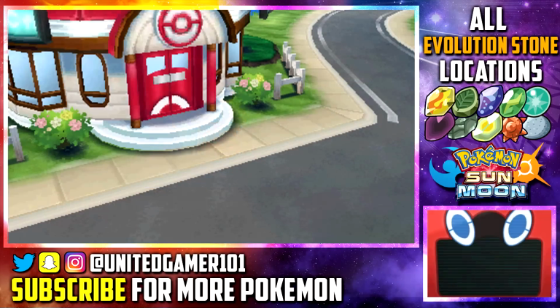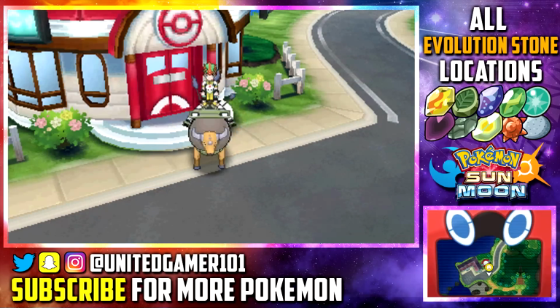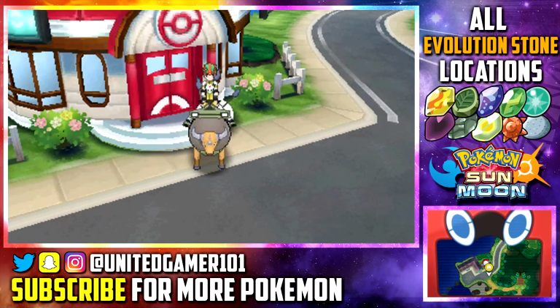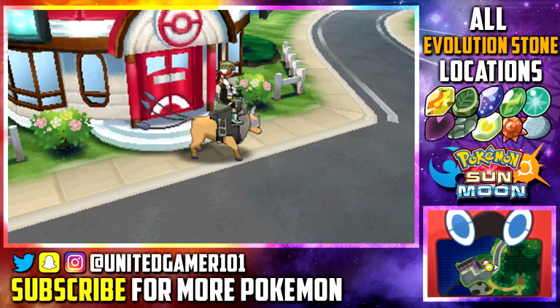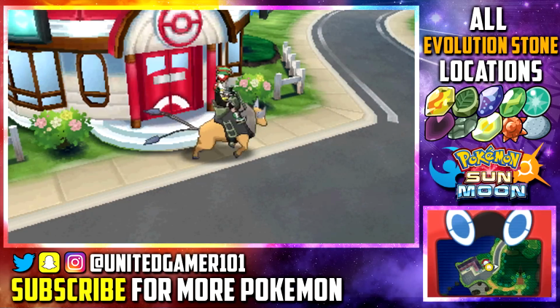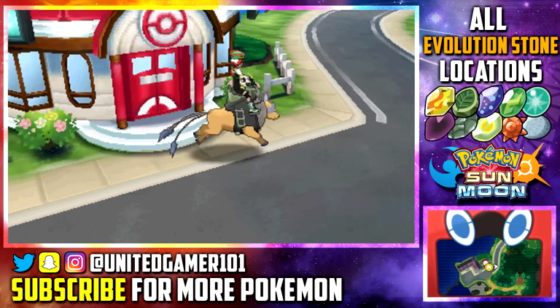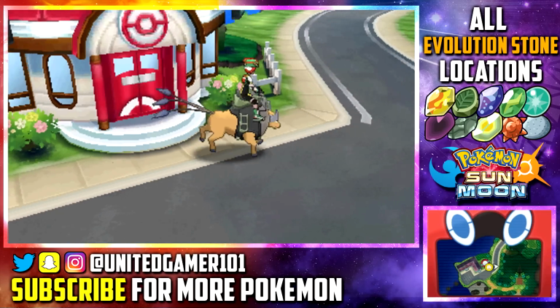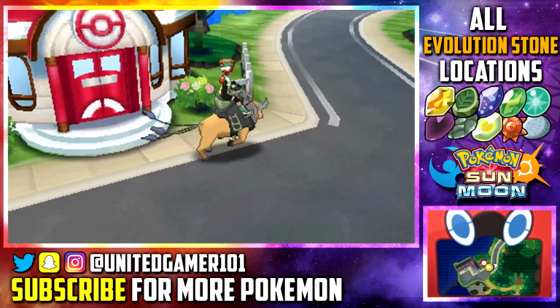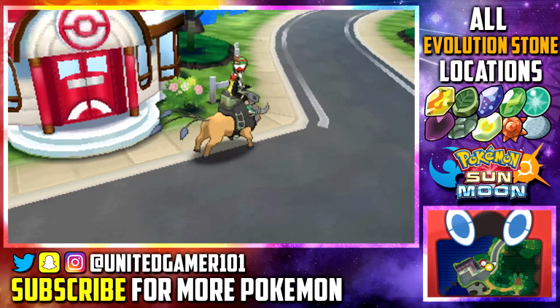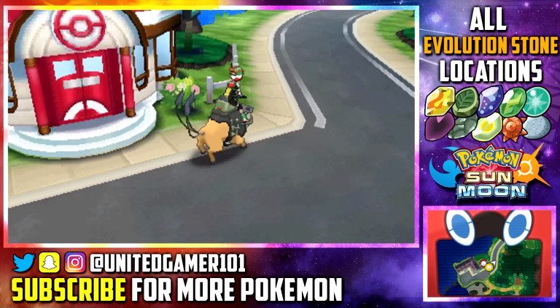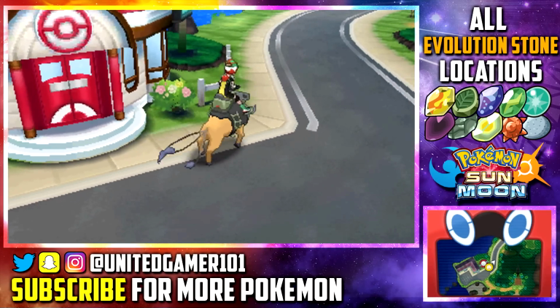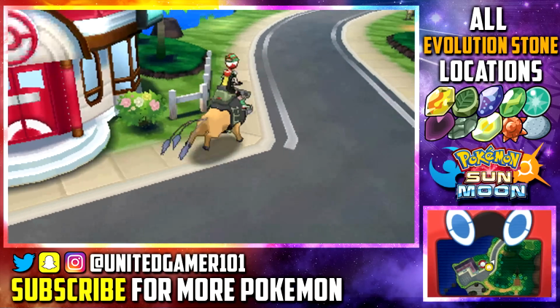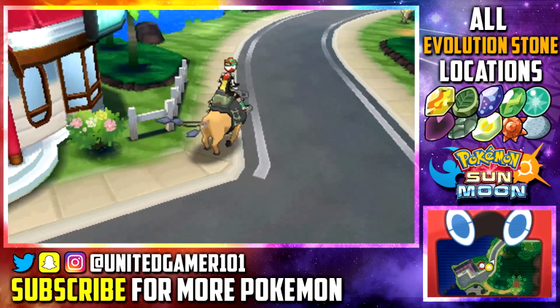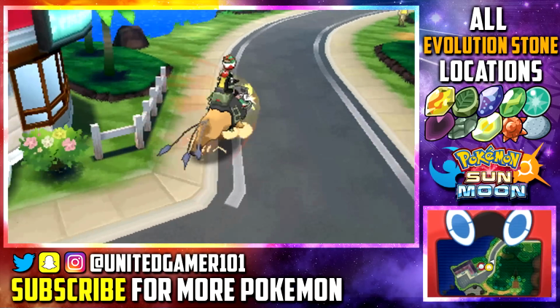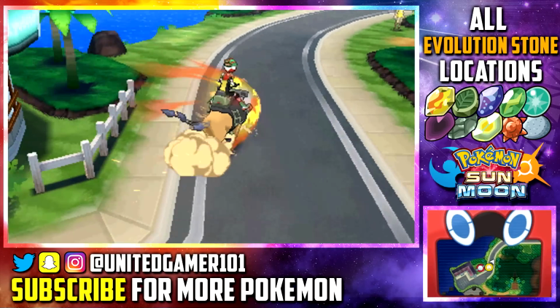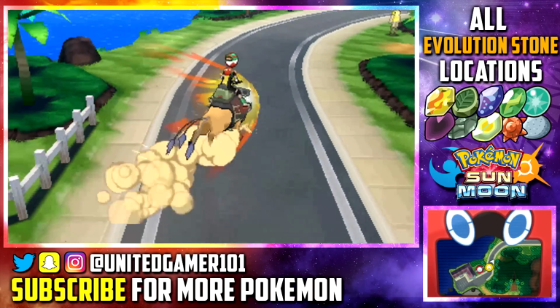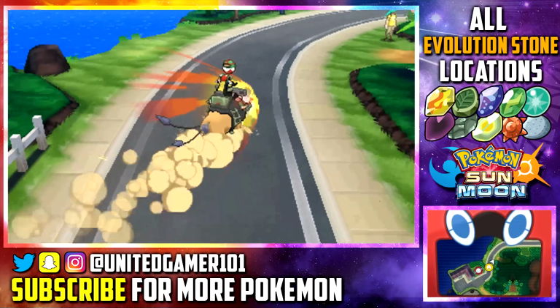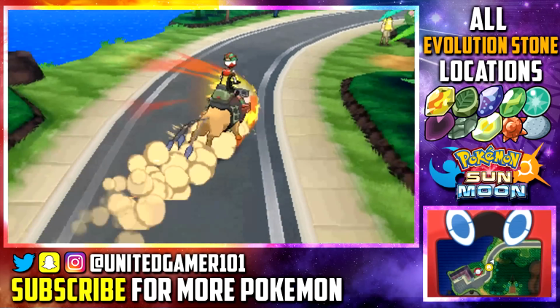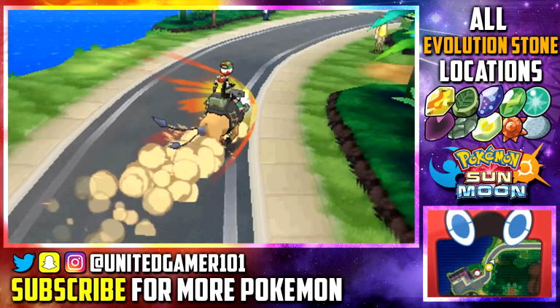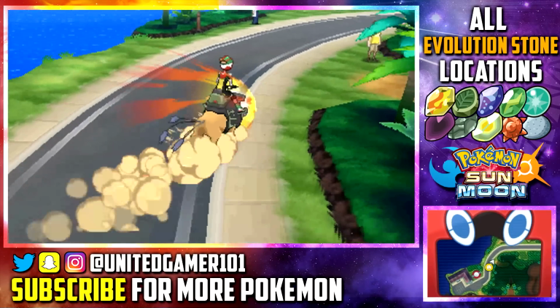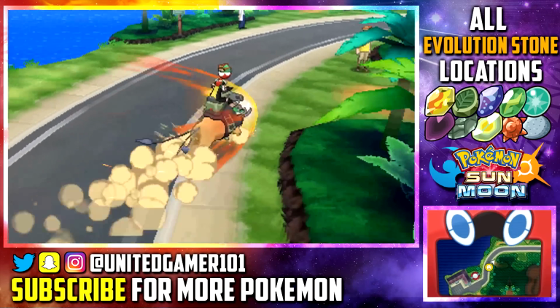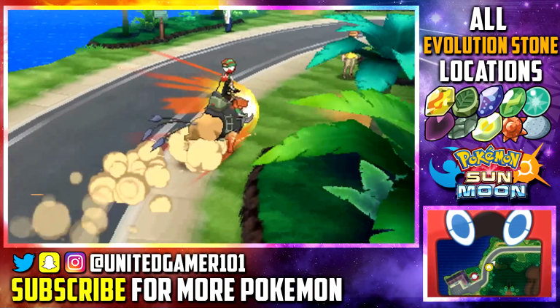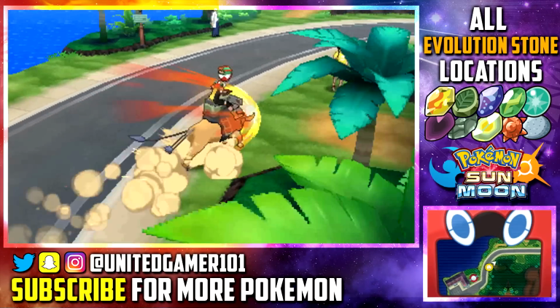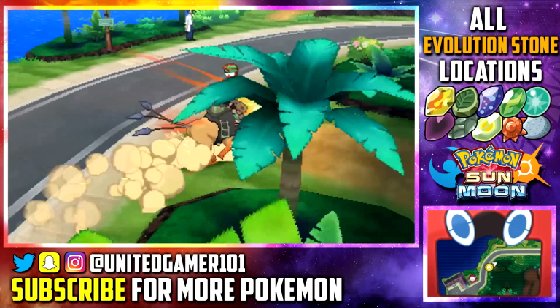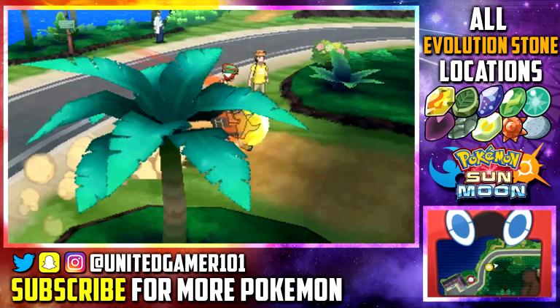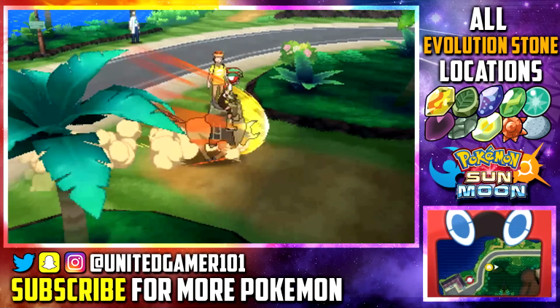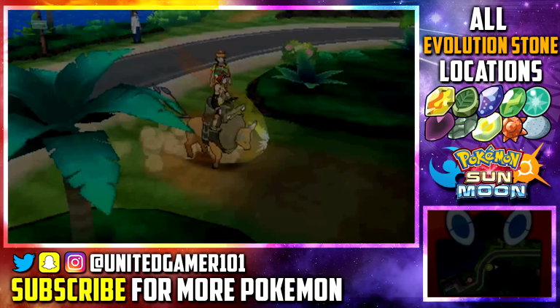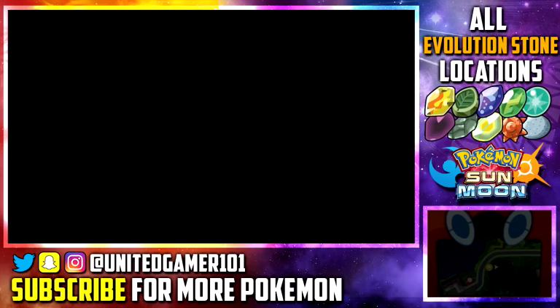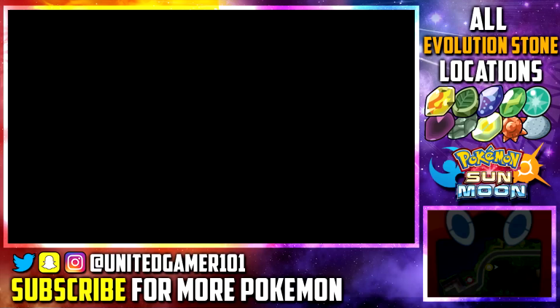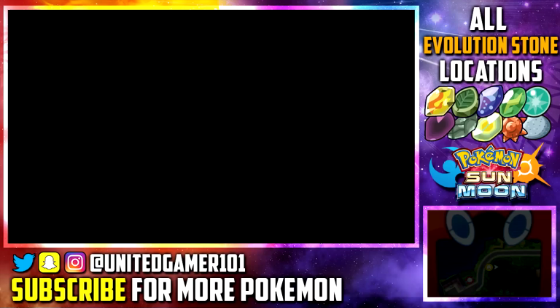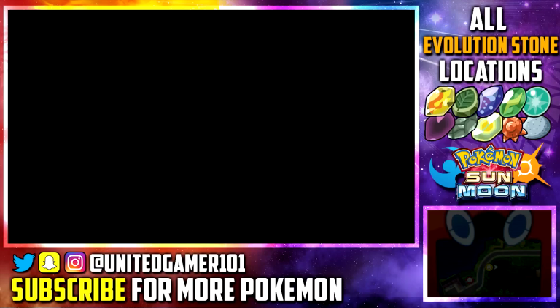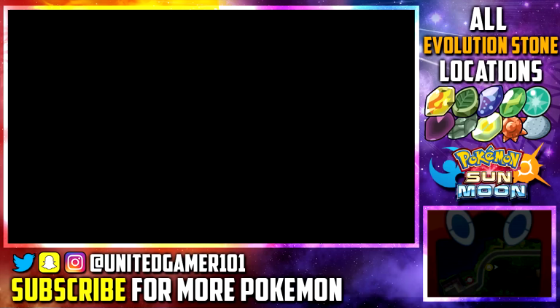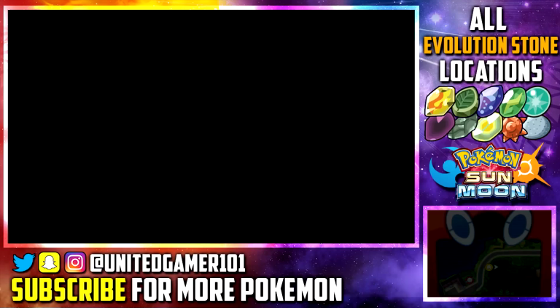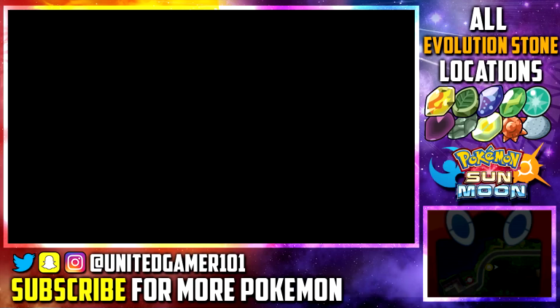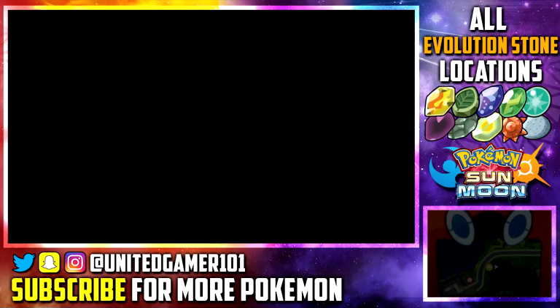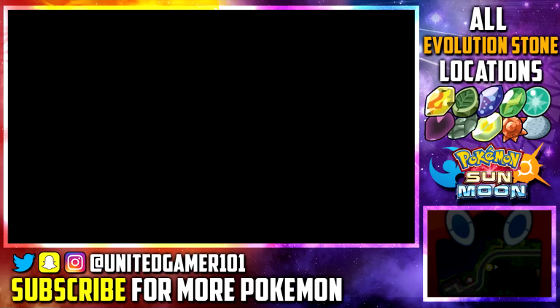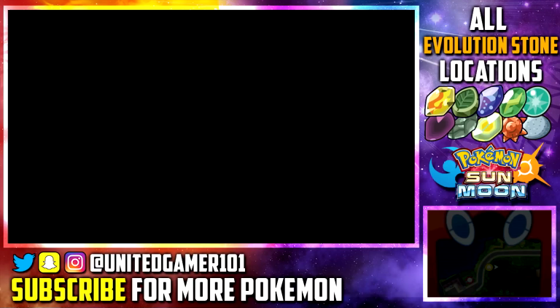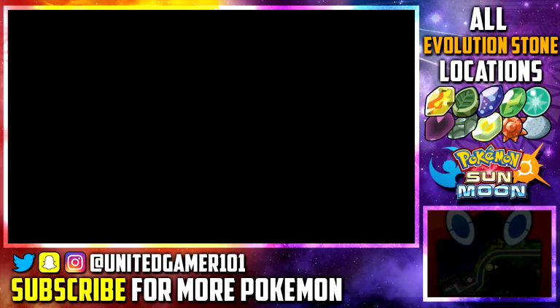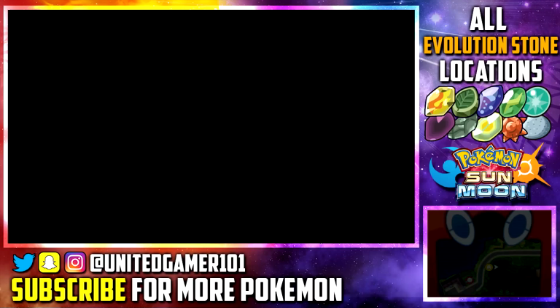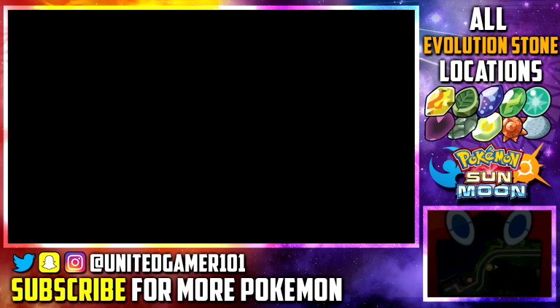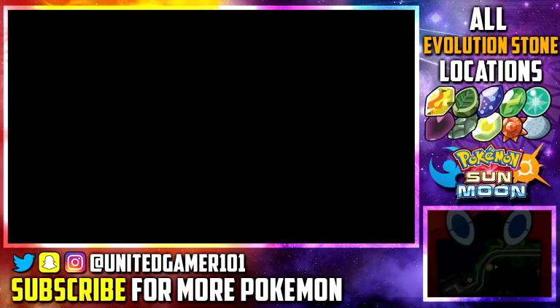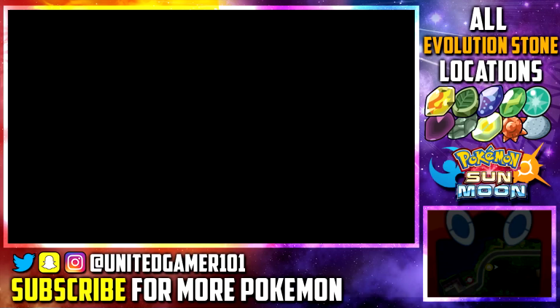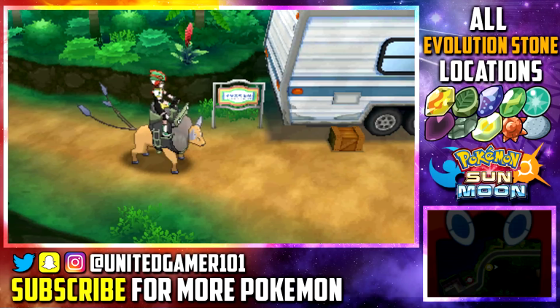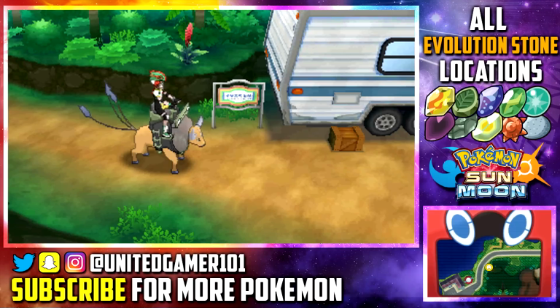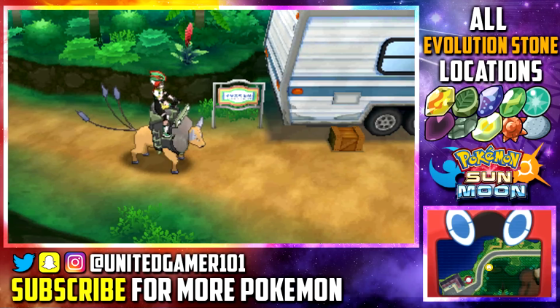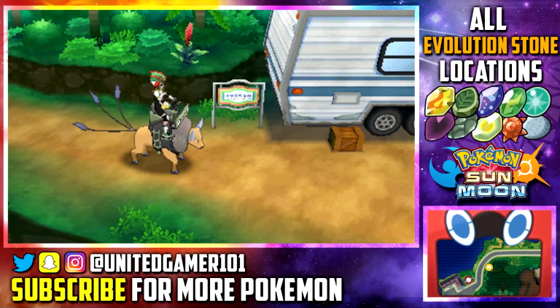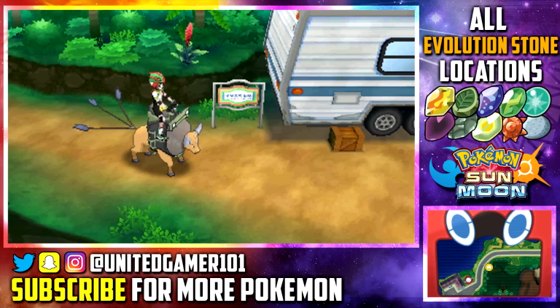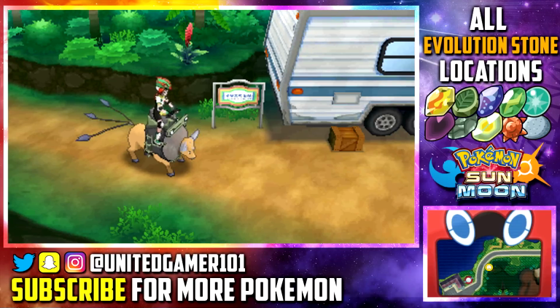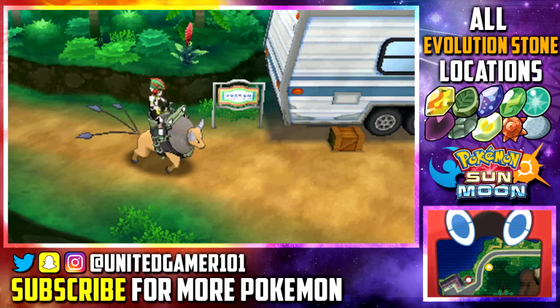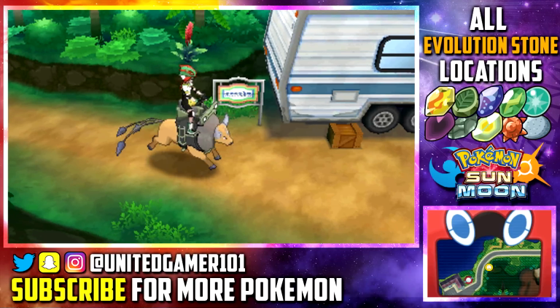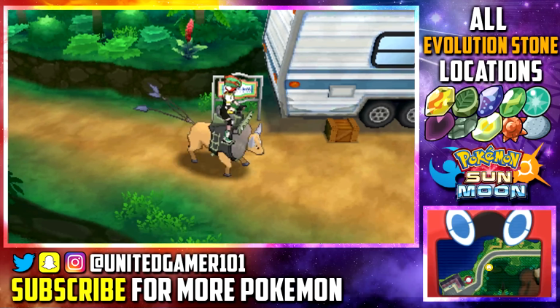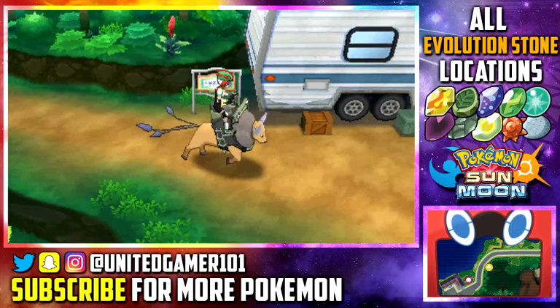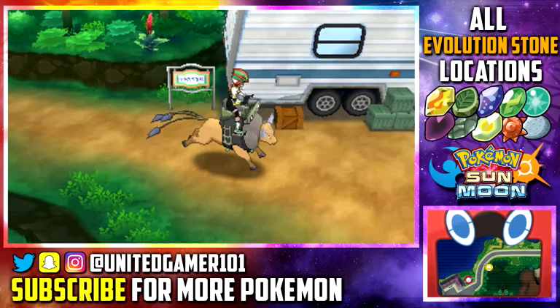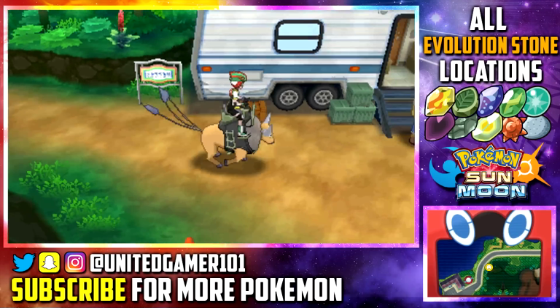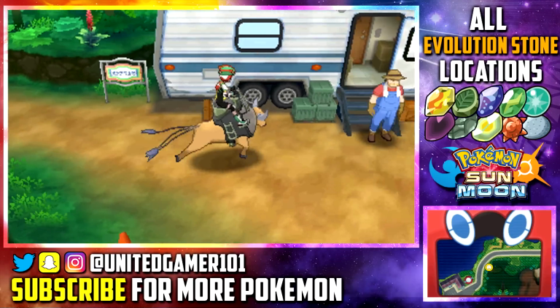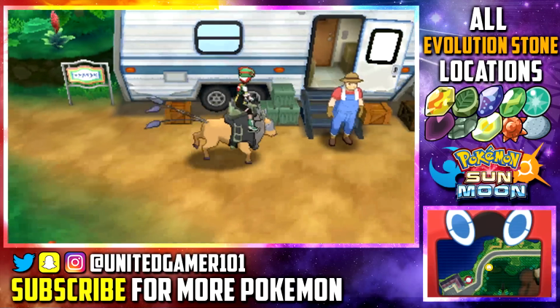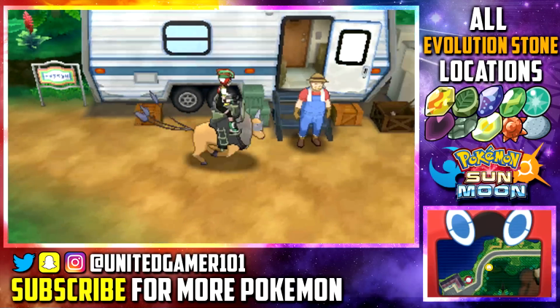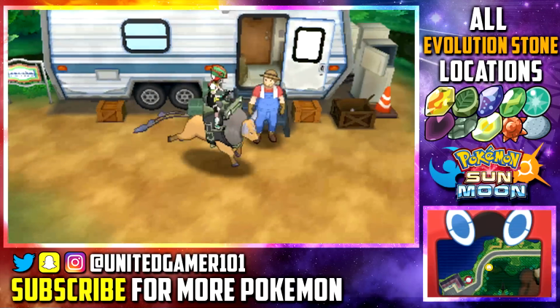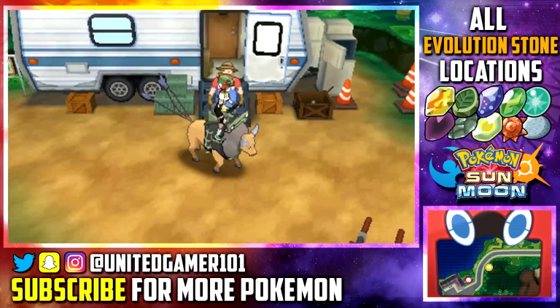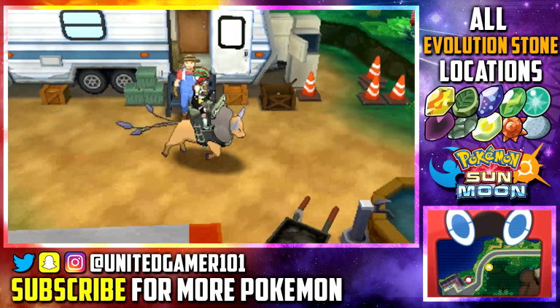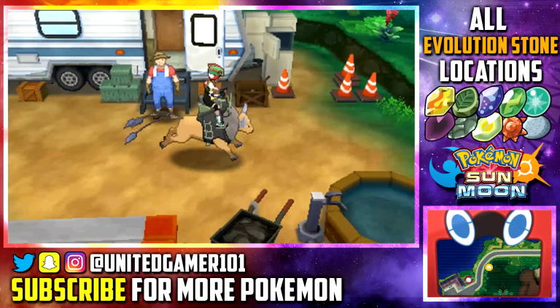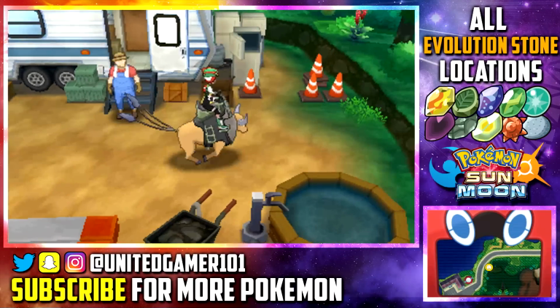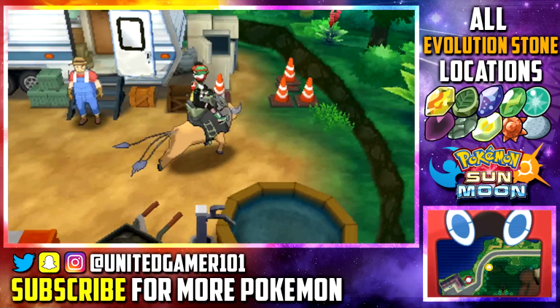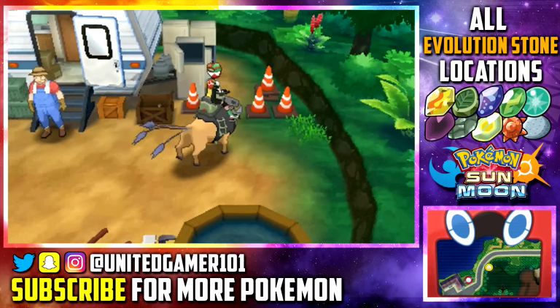Yet again coming from the Pokemon Center here on Route 8 on Akala Island, we're going to go up to the right by this trailer, come behind it, and get our Thunder Stone.